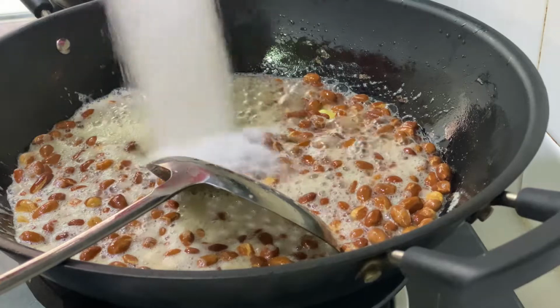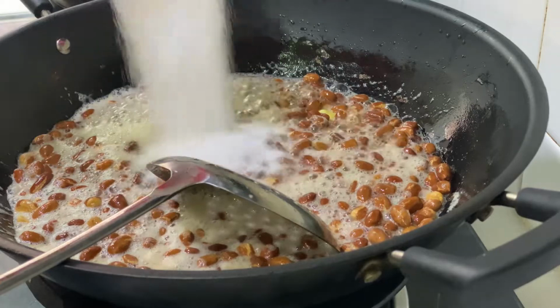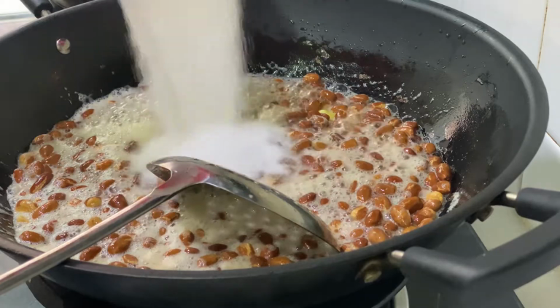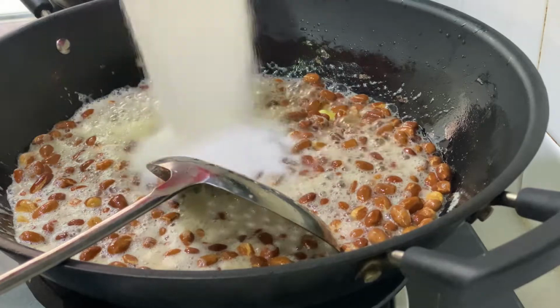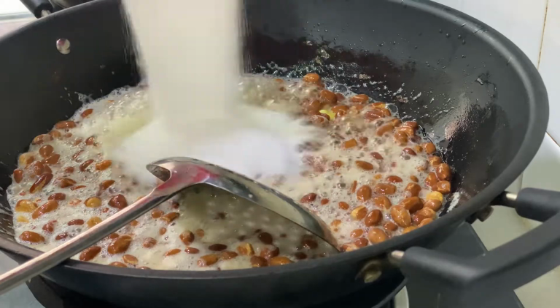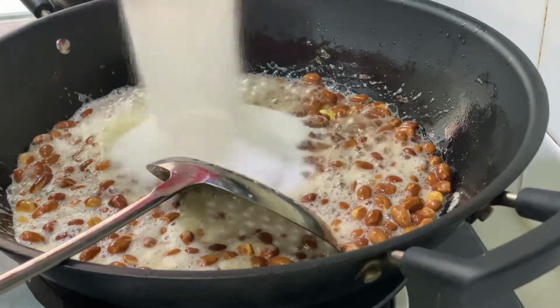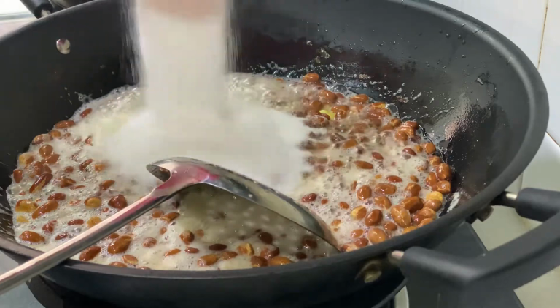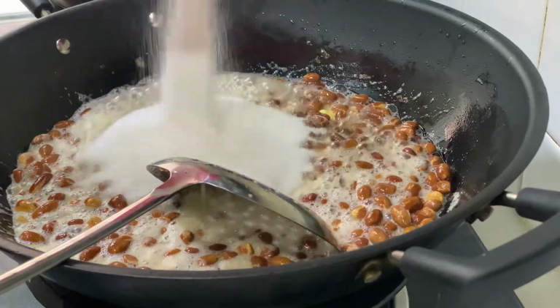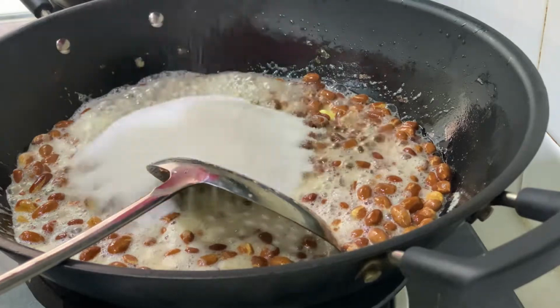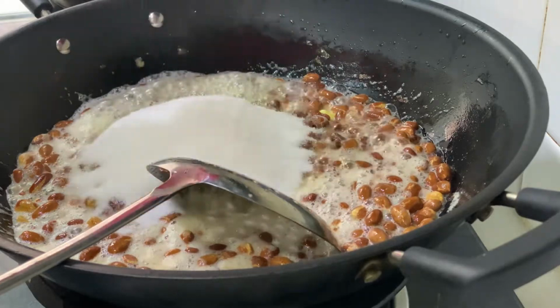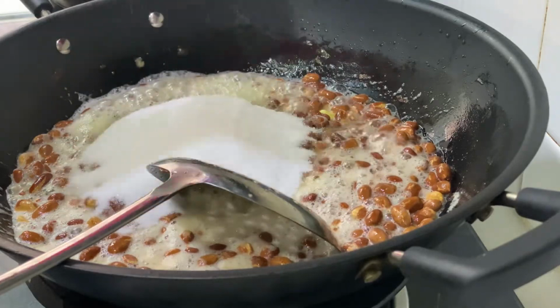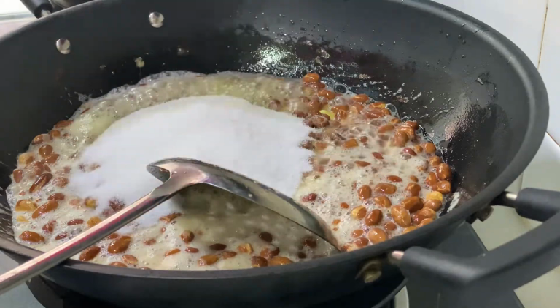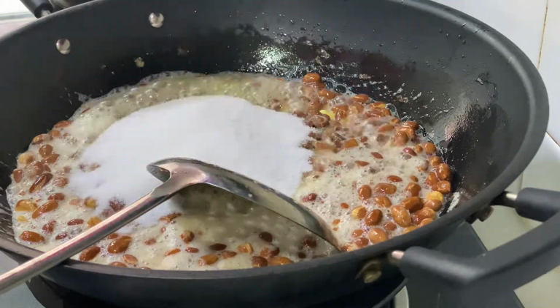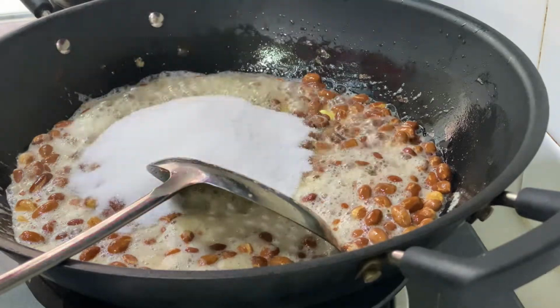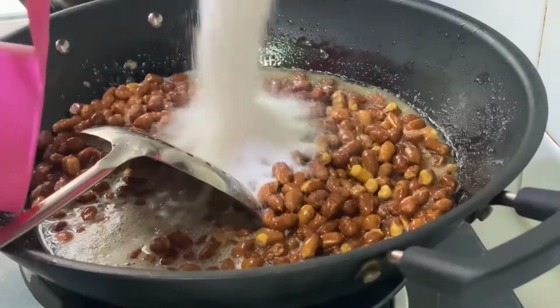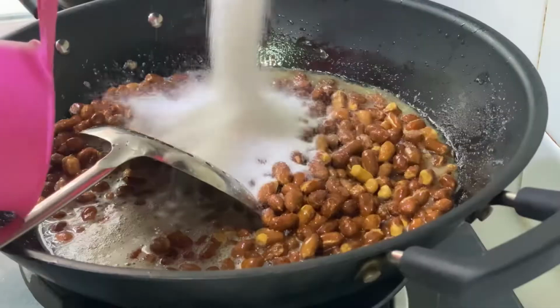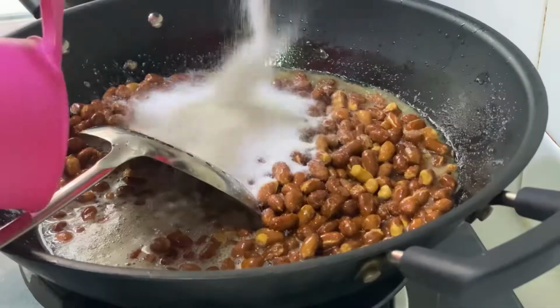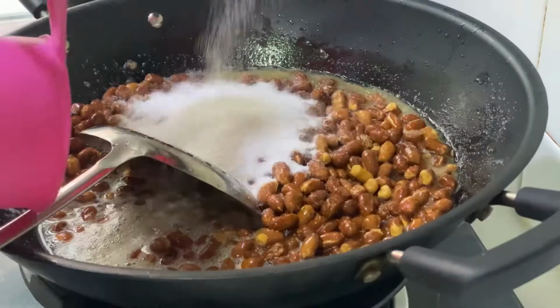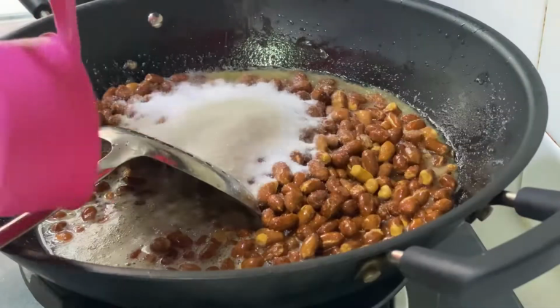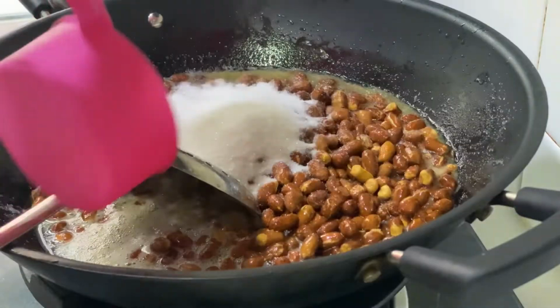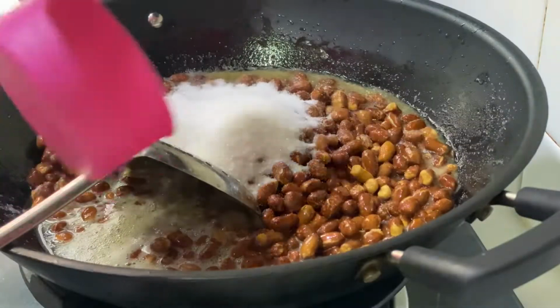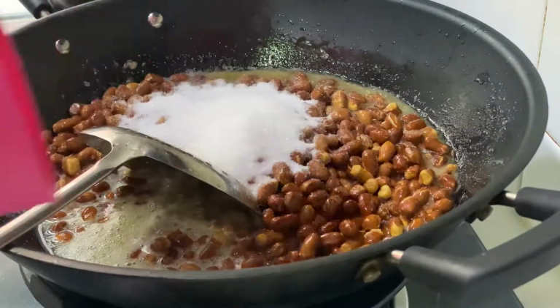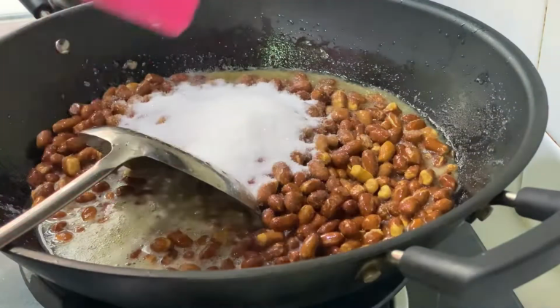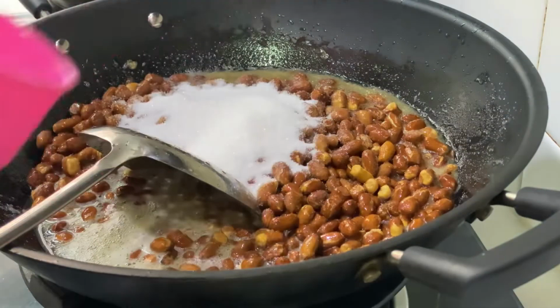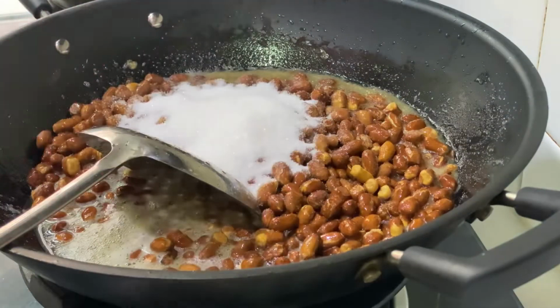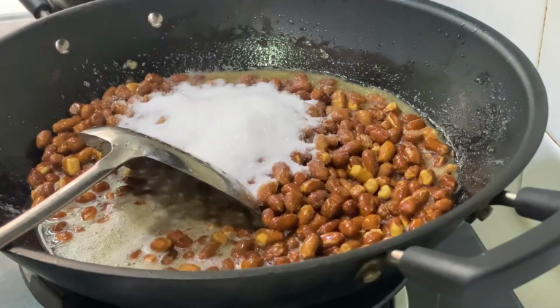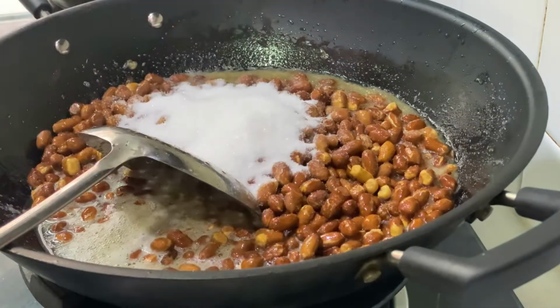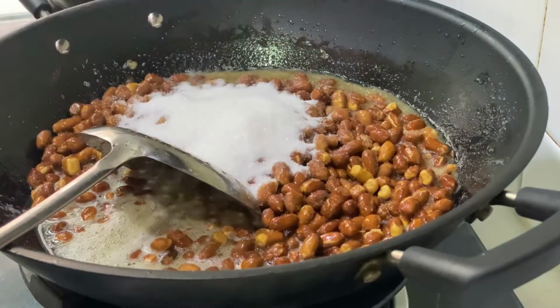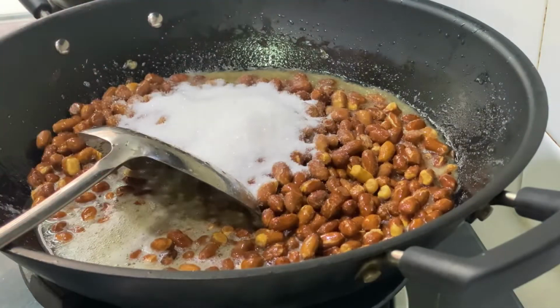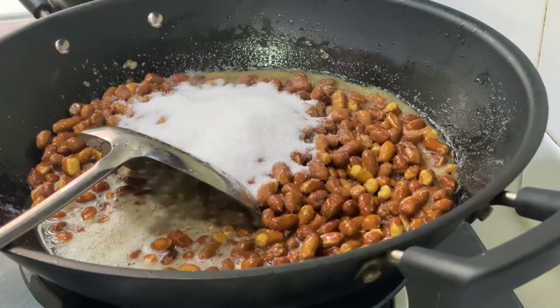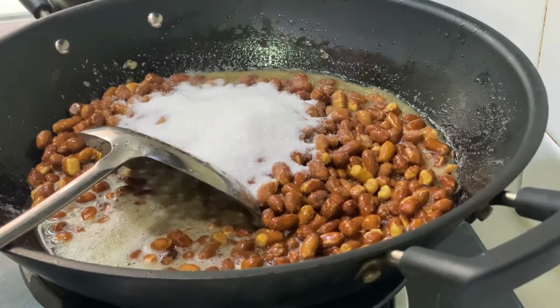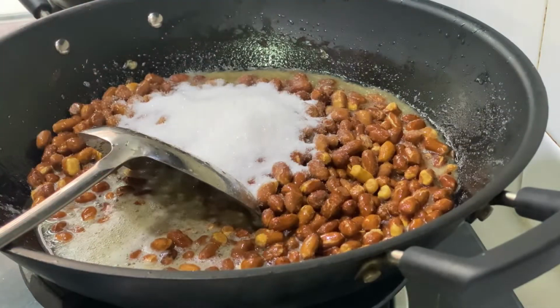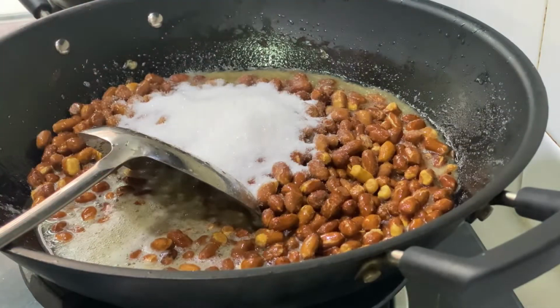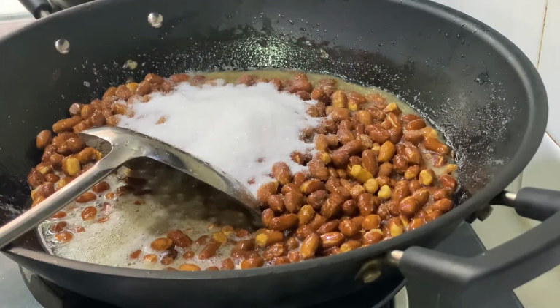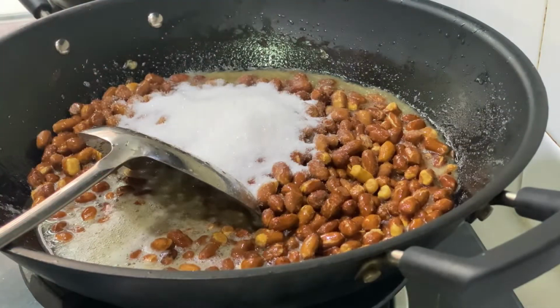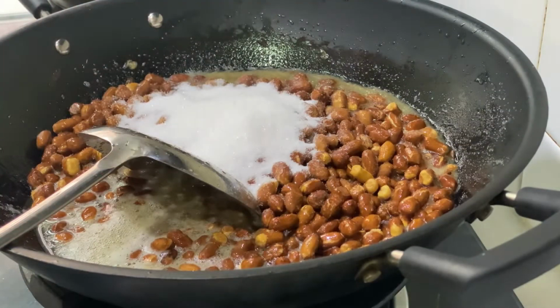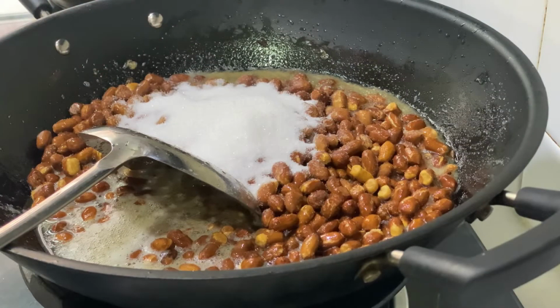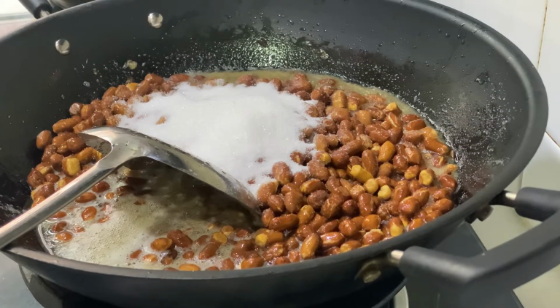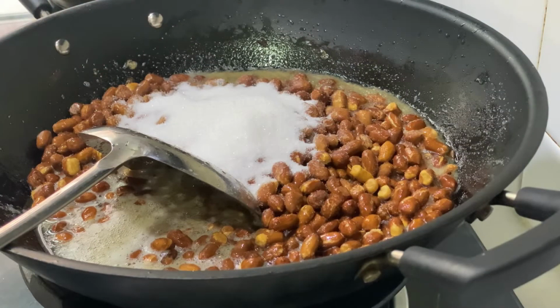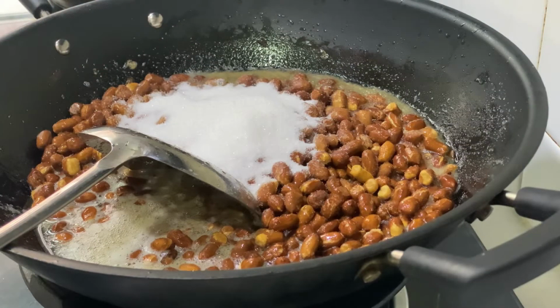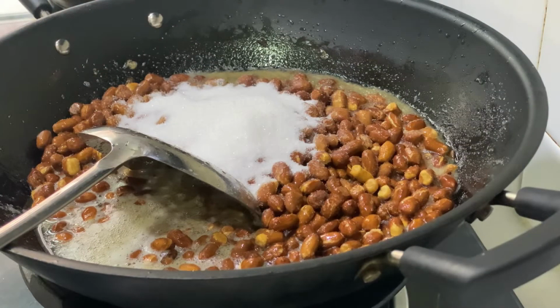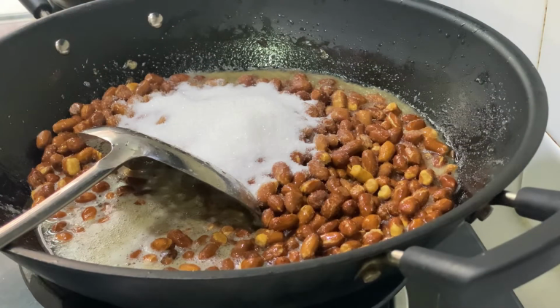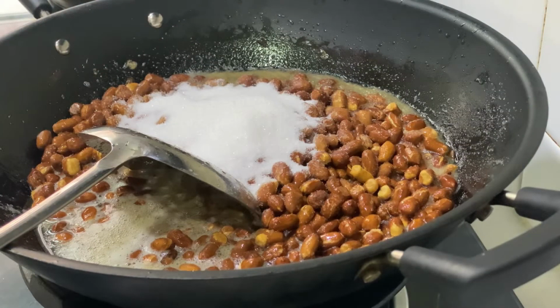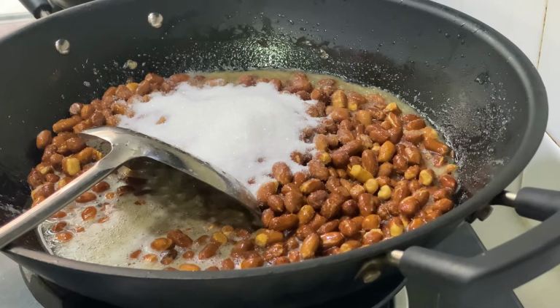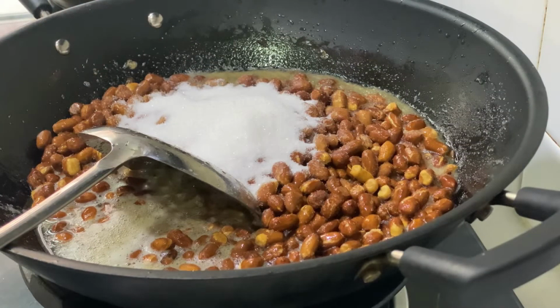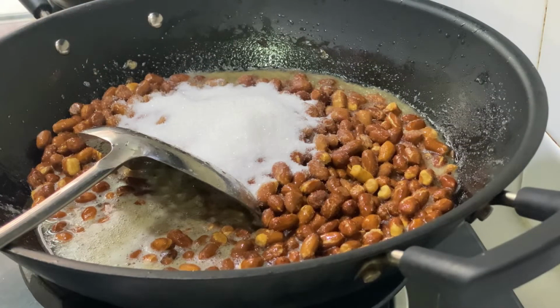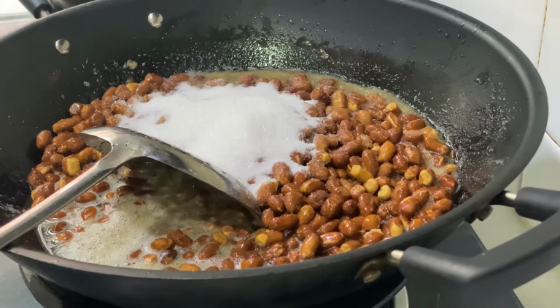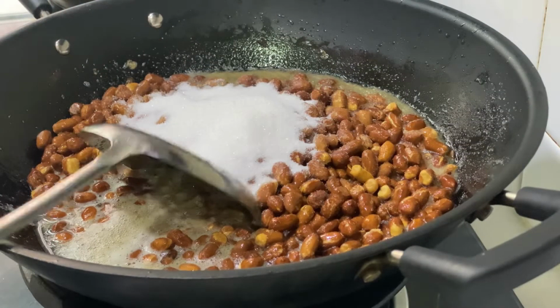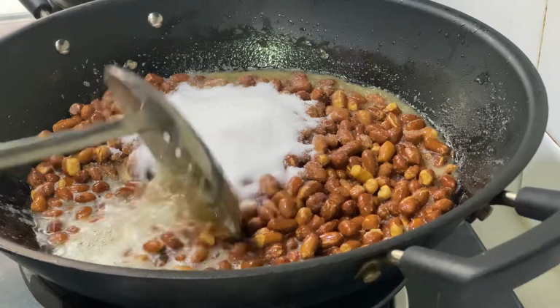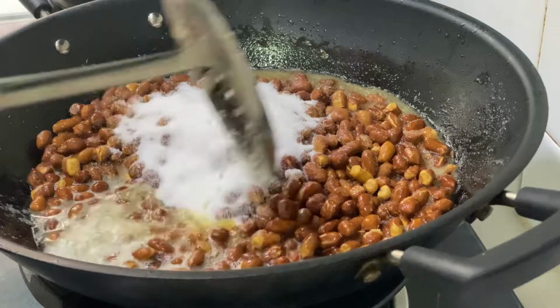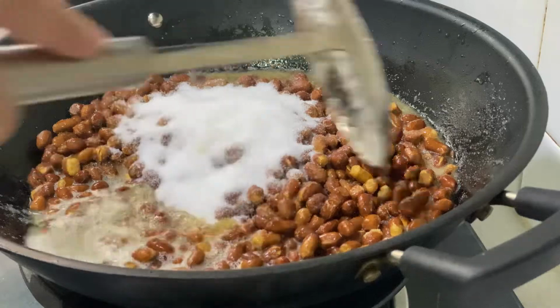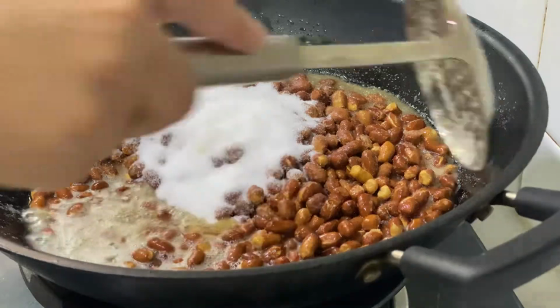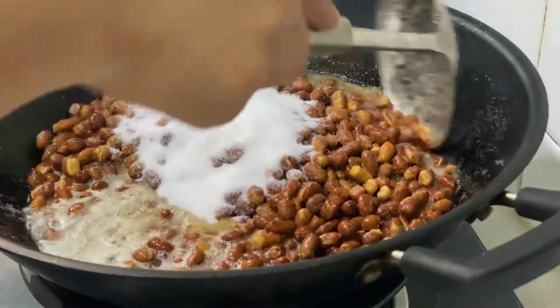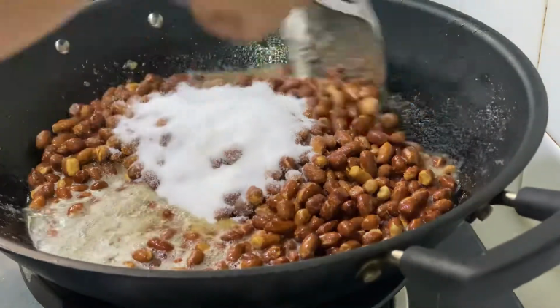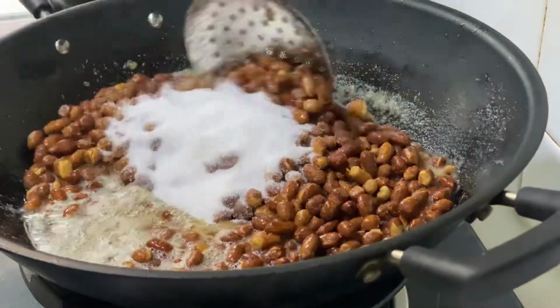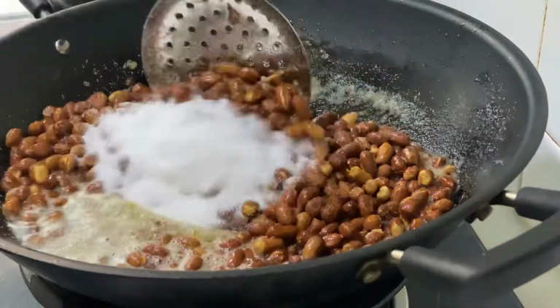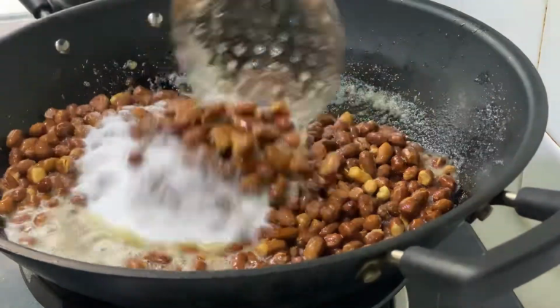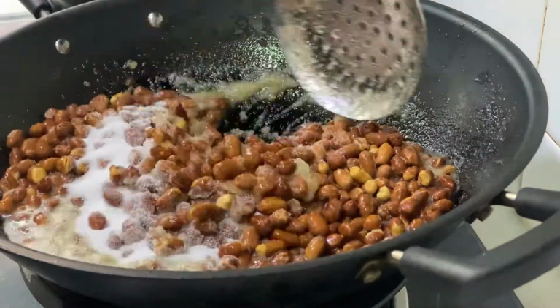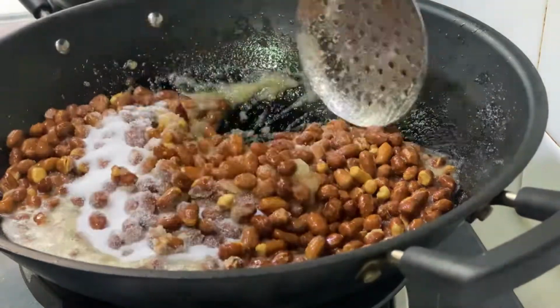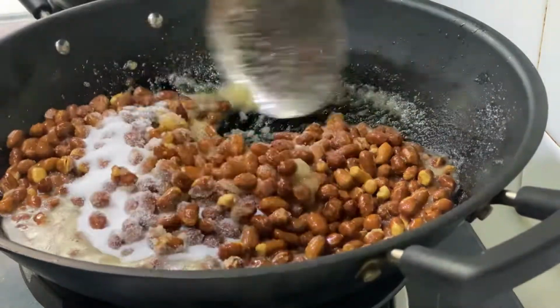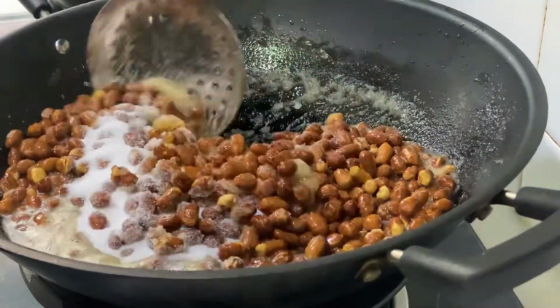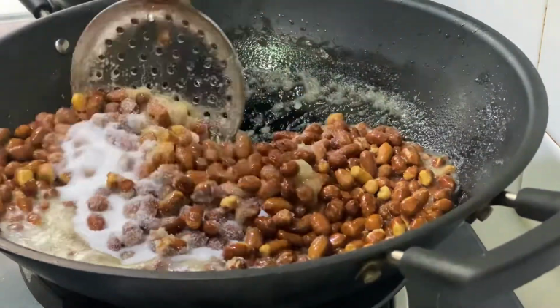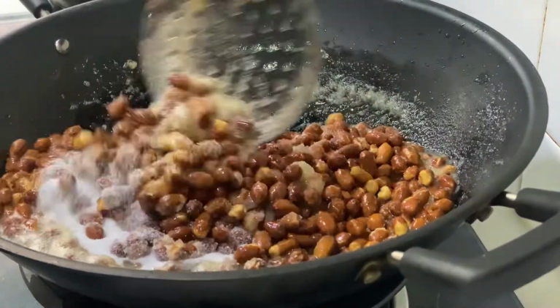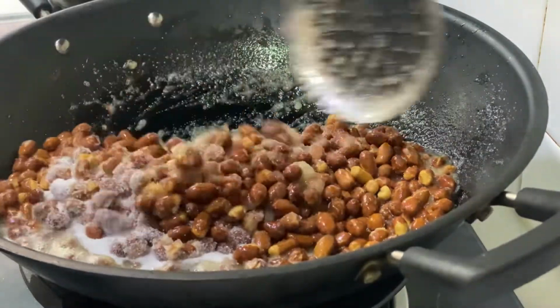Add one and a half cups of sugar, then mix well.